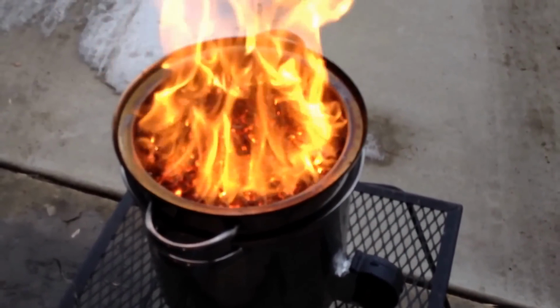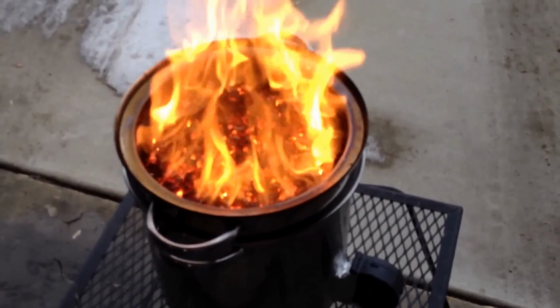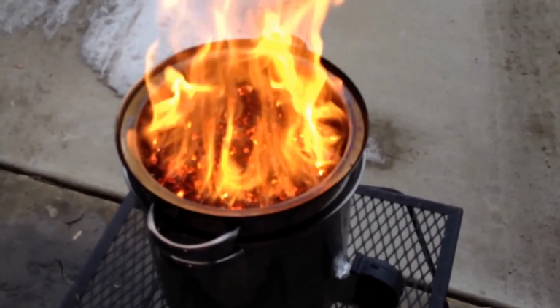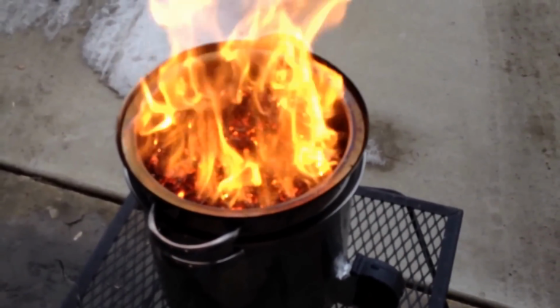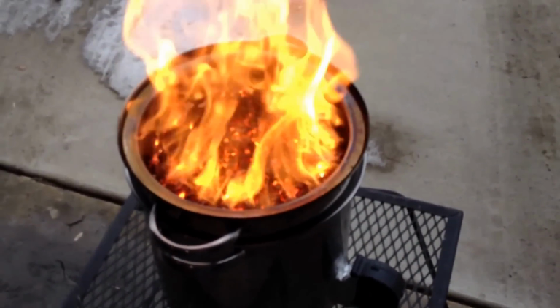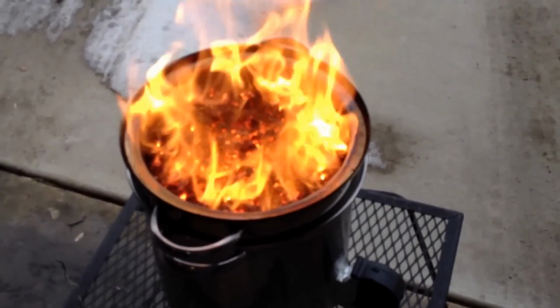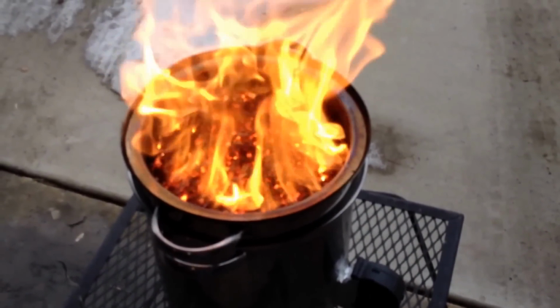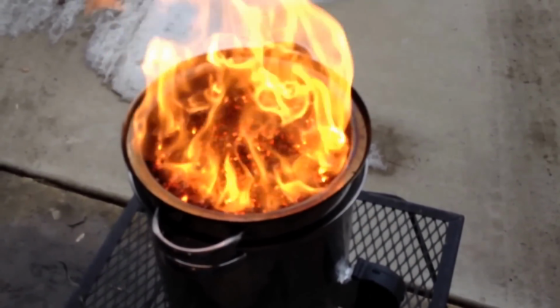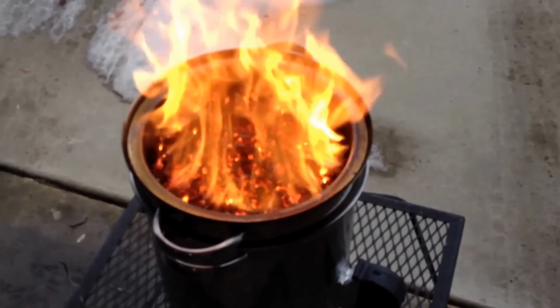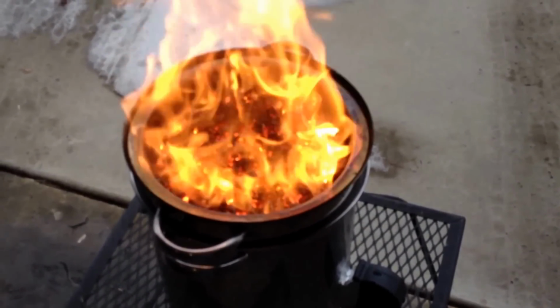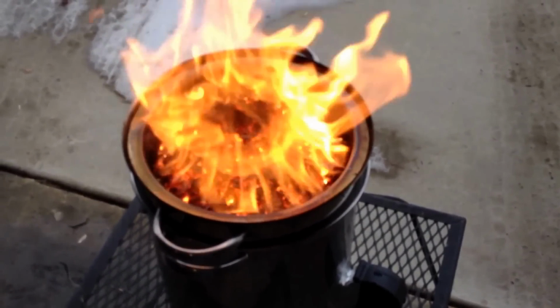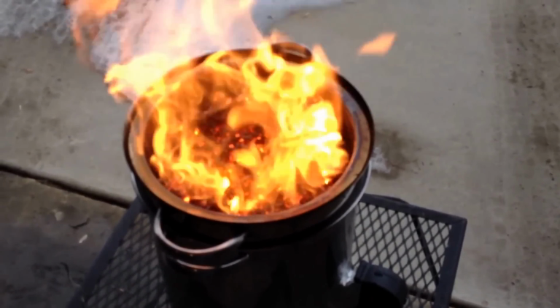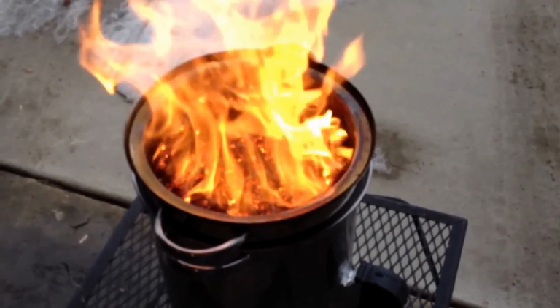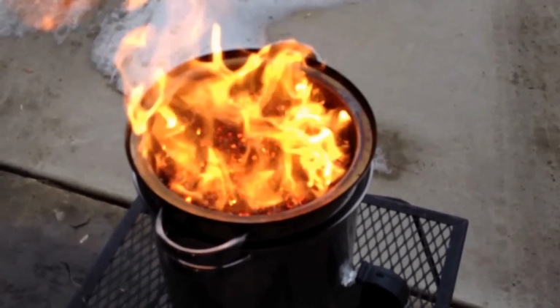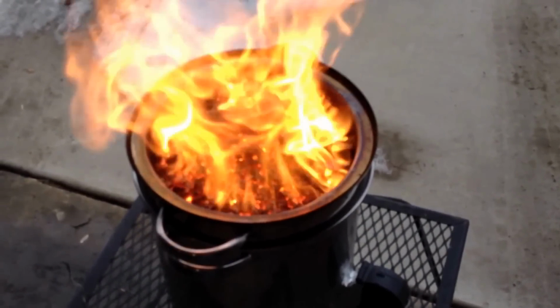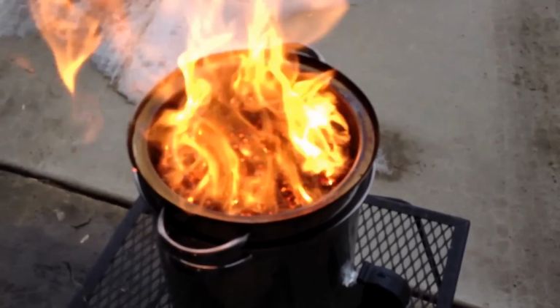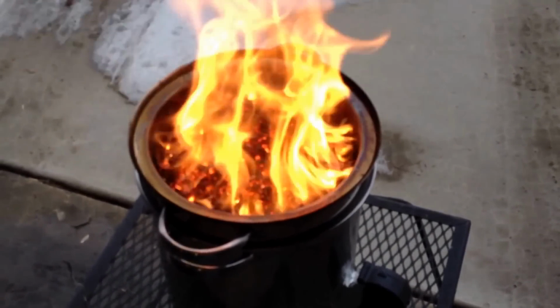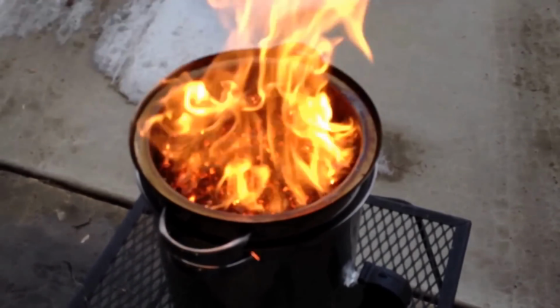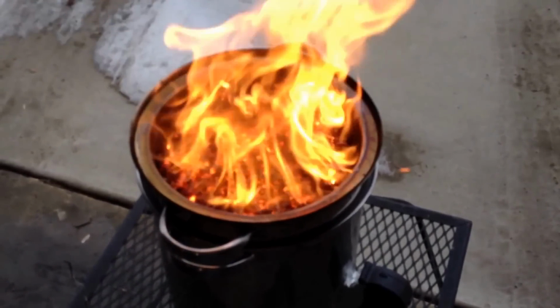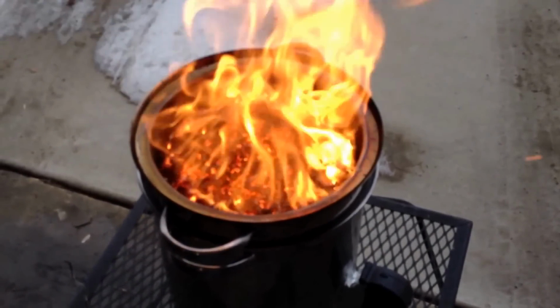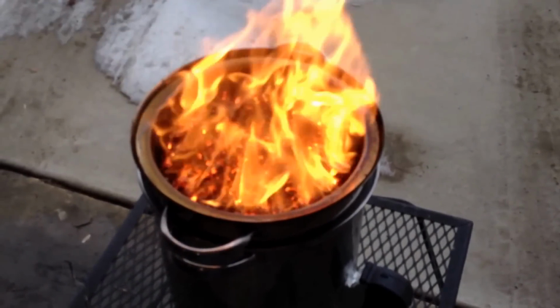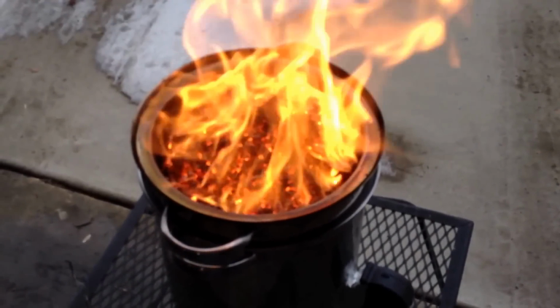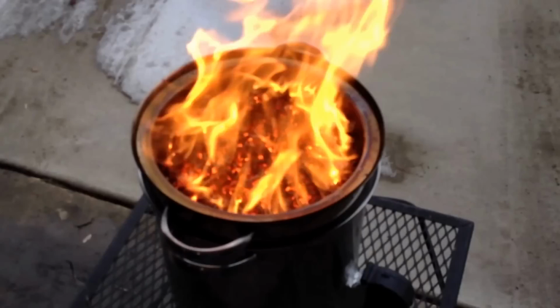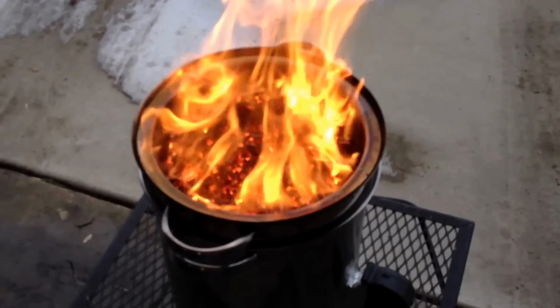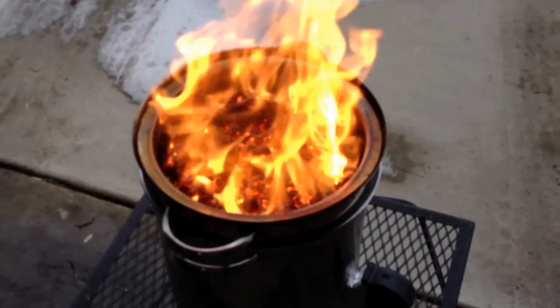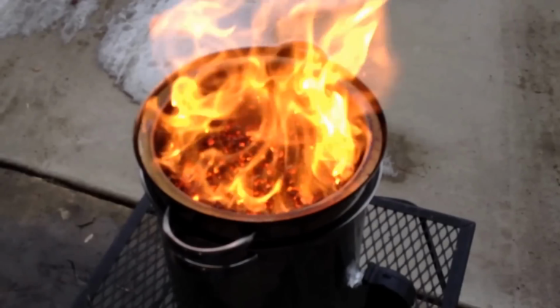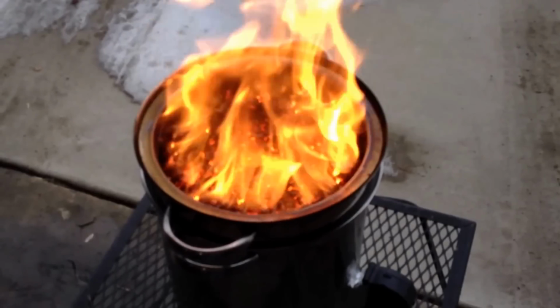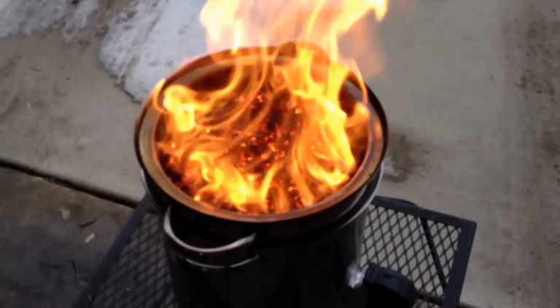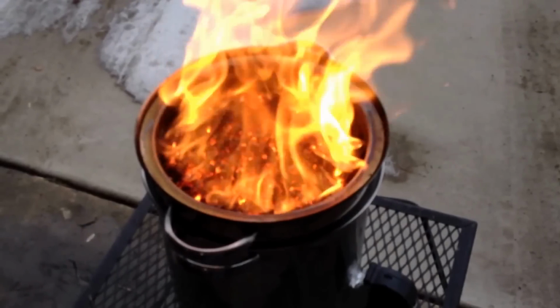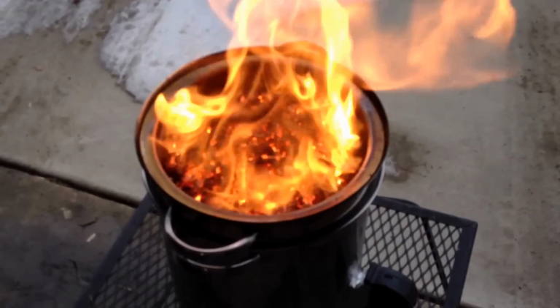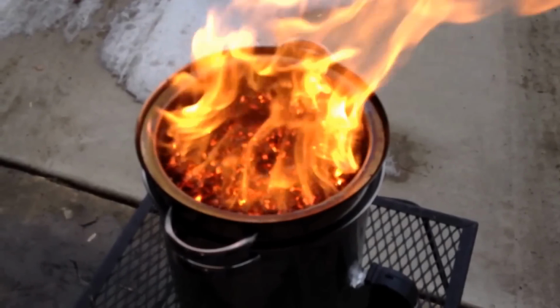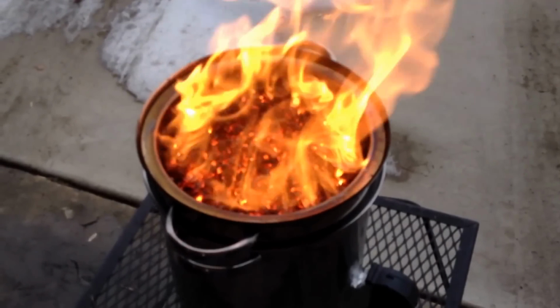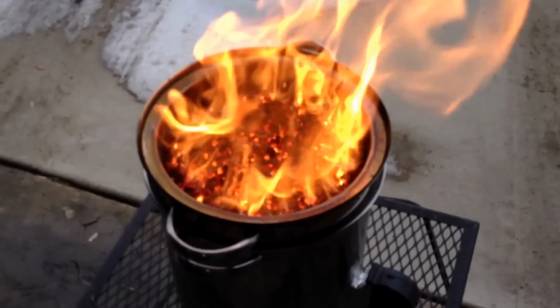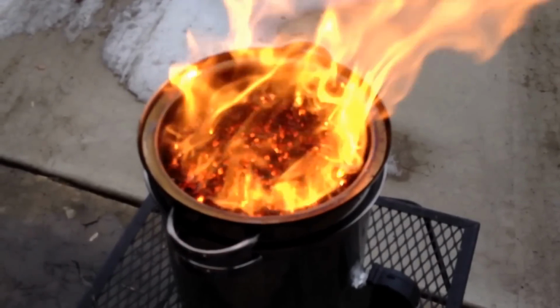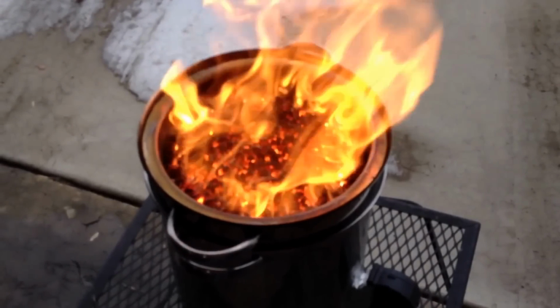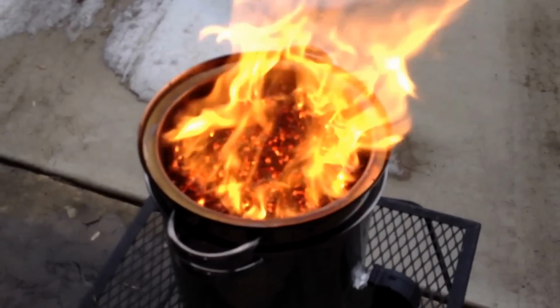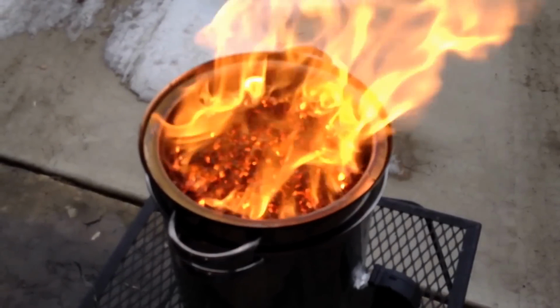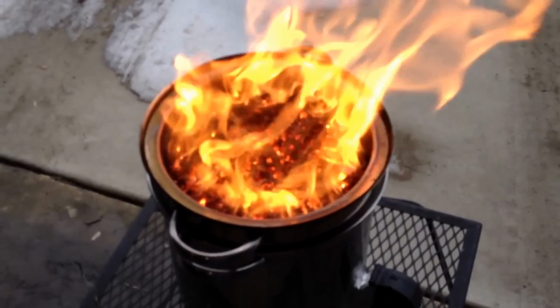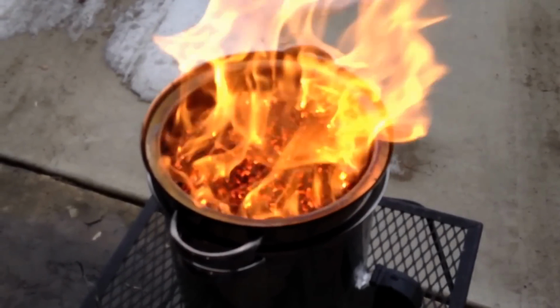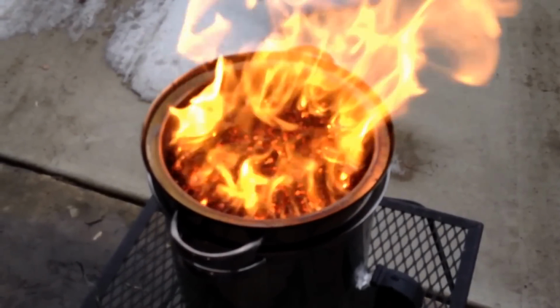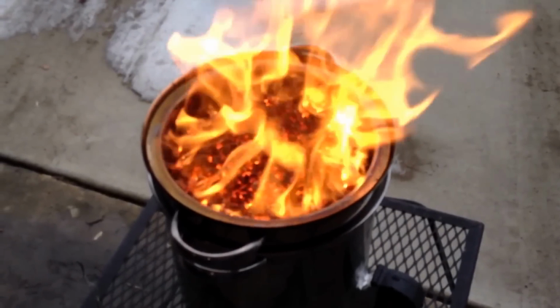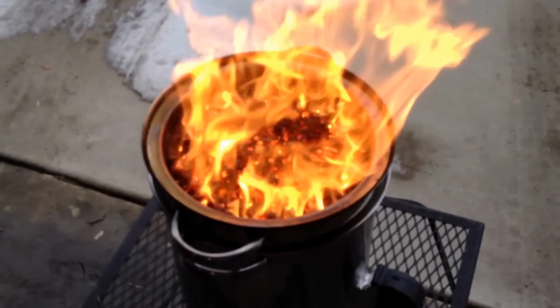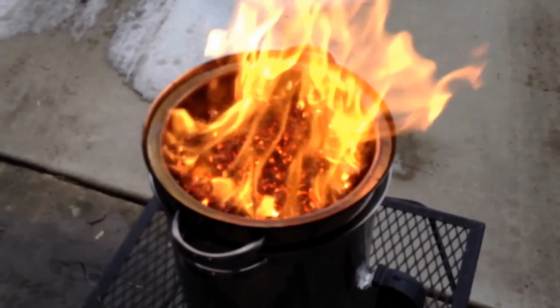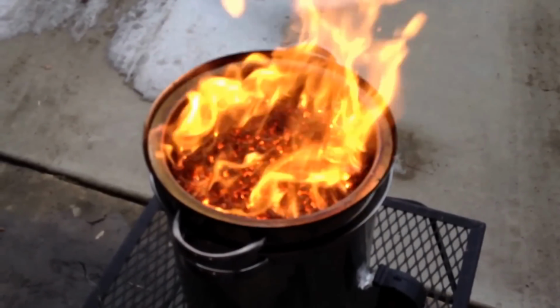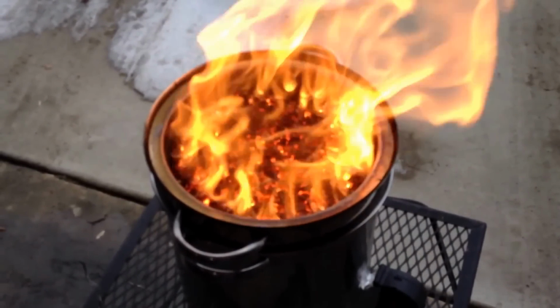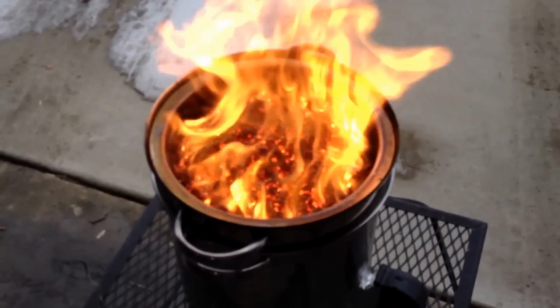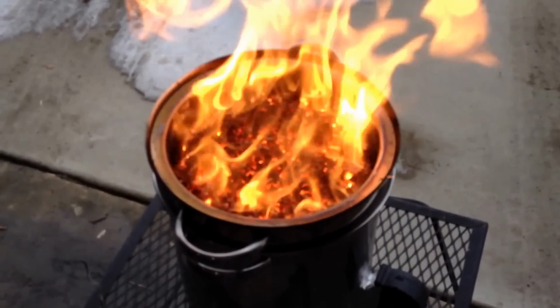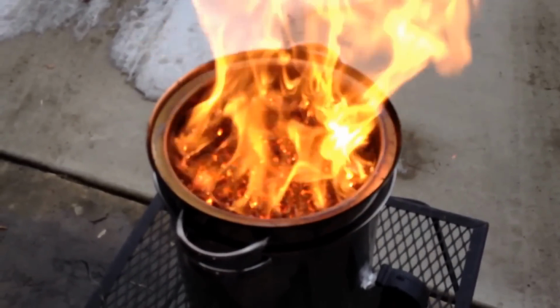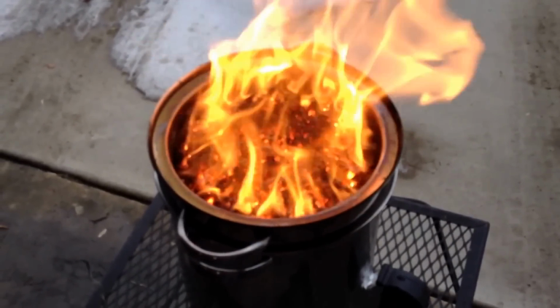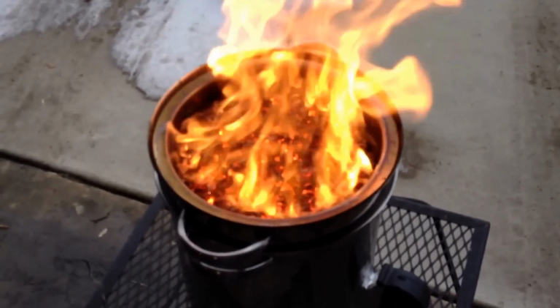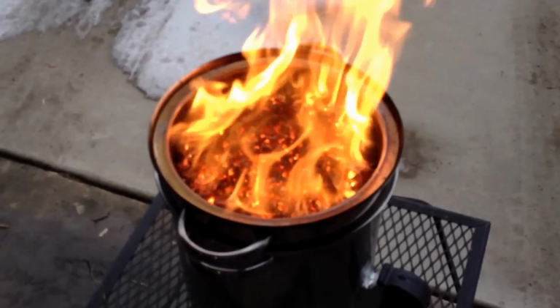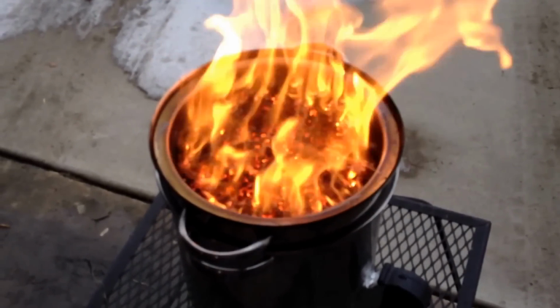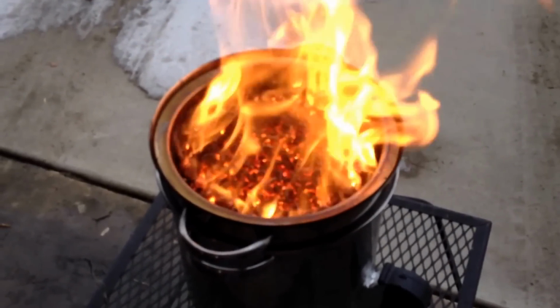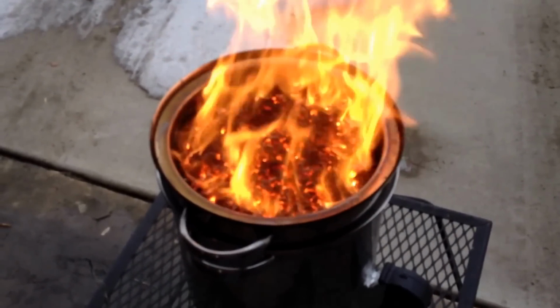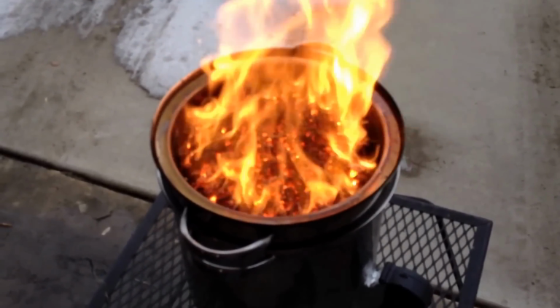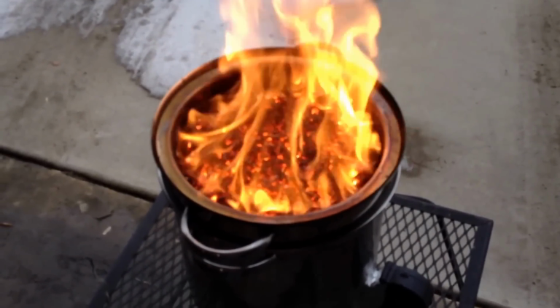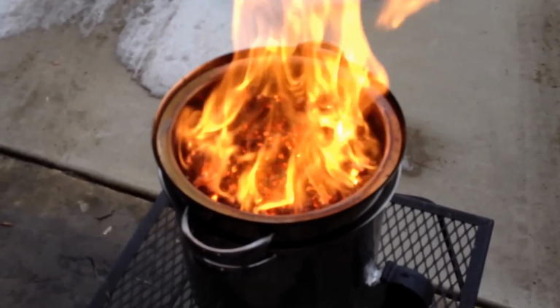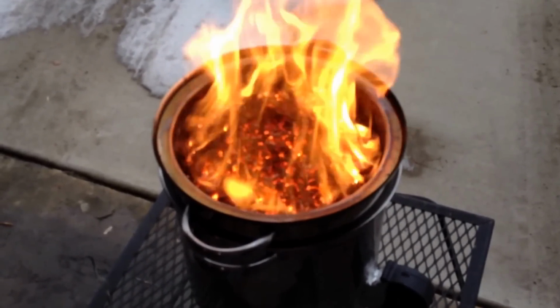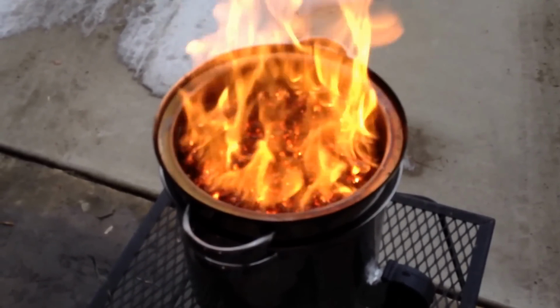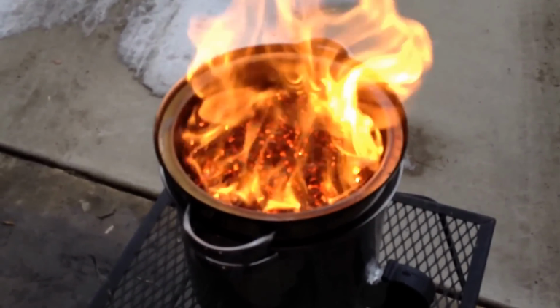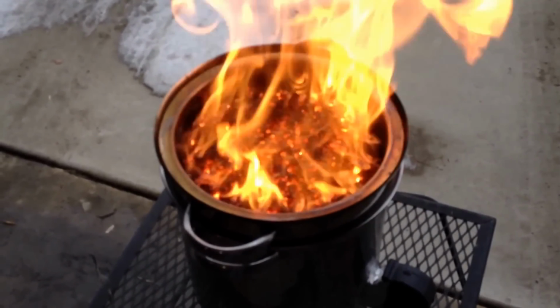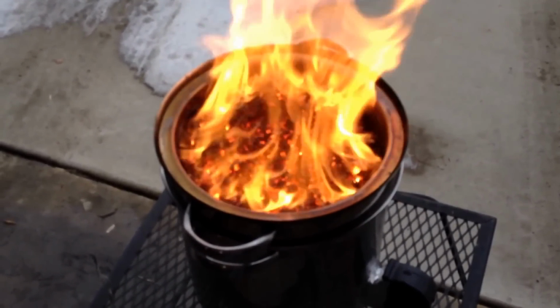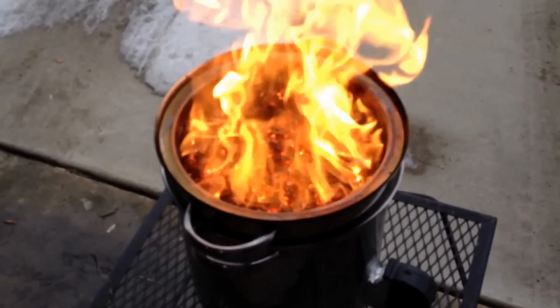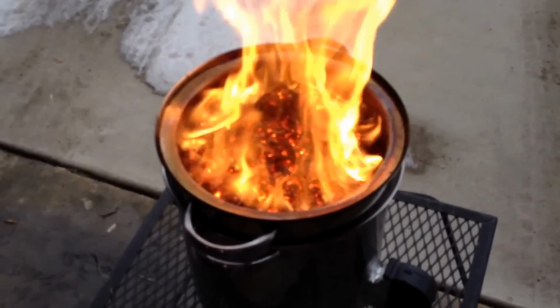I'll see how long this burns. It's probably gonna burn pretty quick. It's two quarts of pellets.